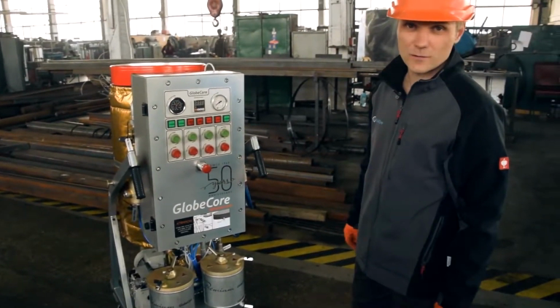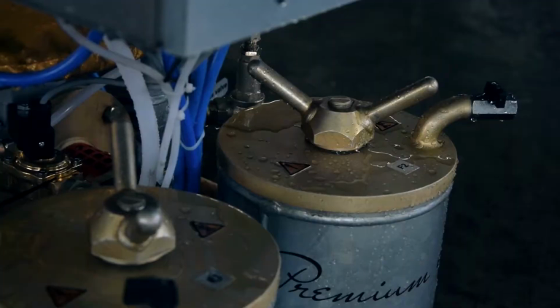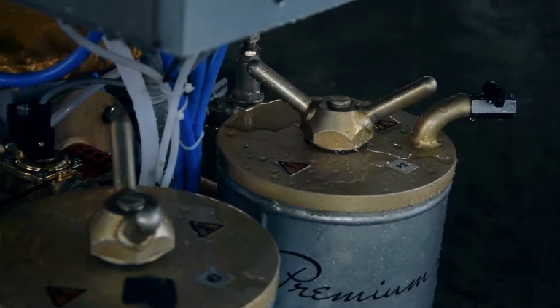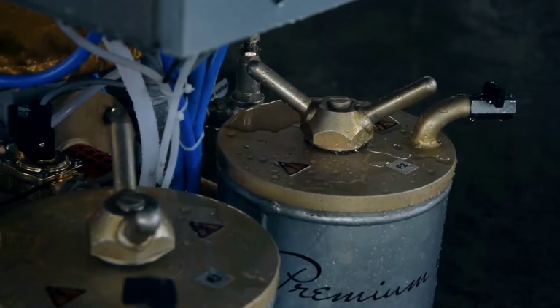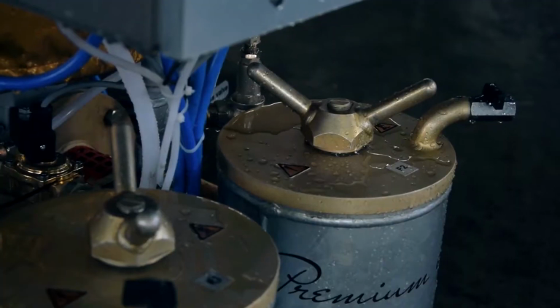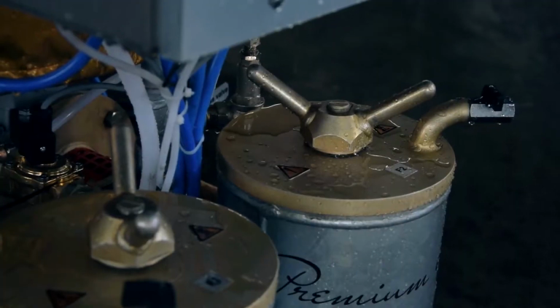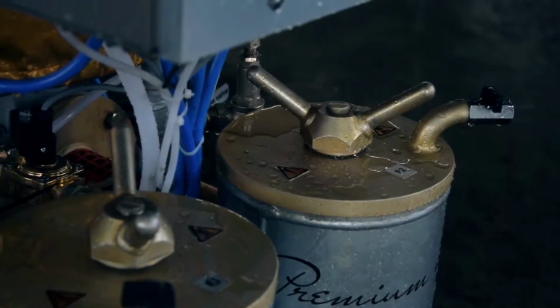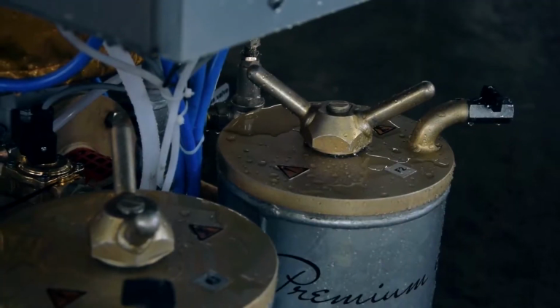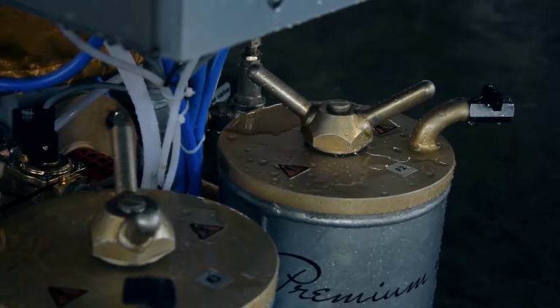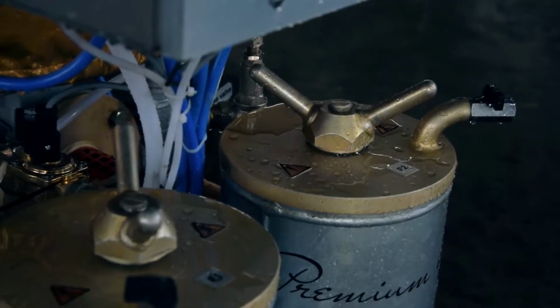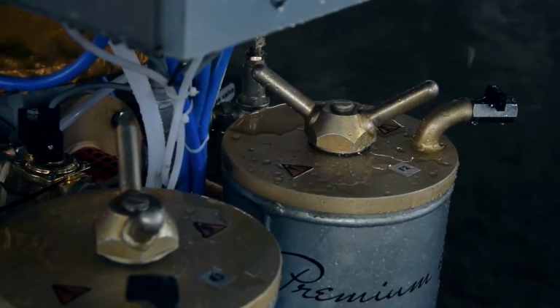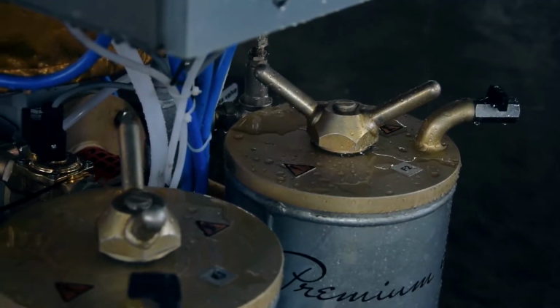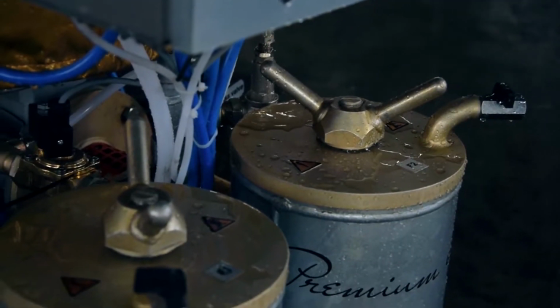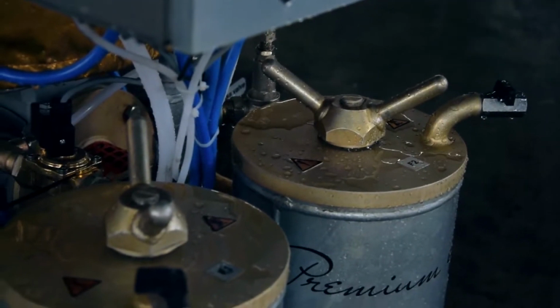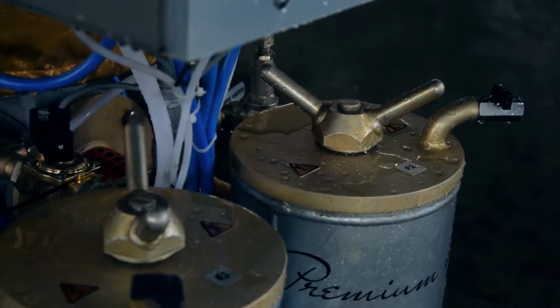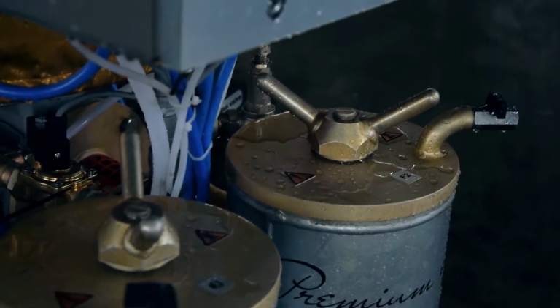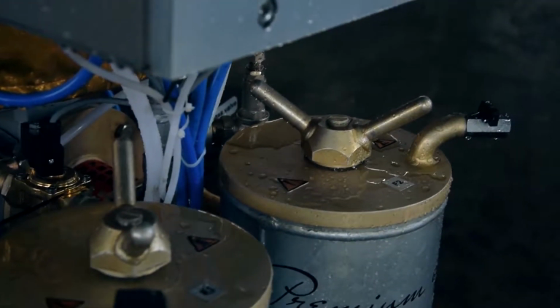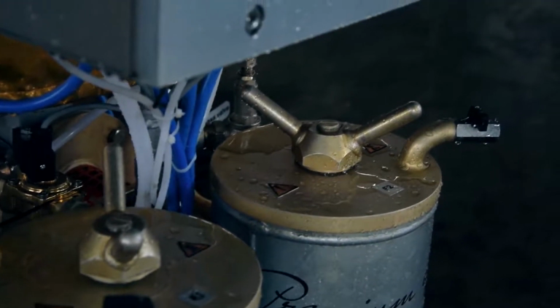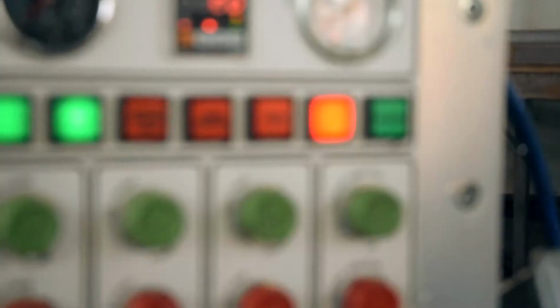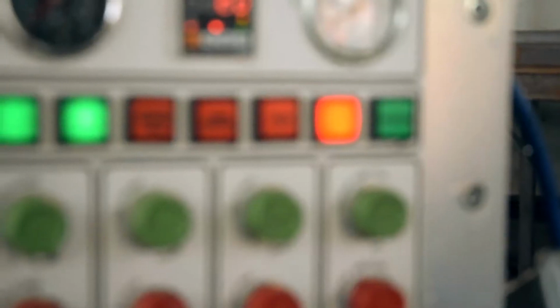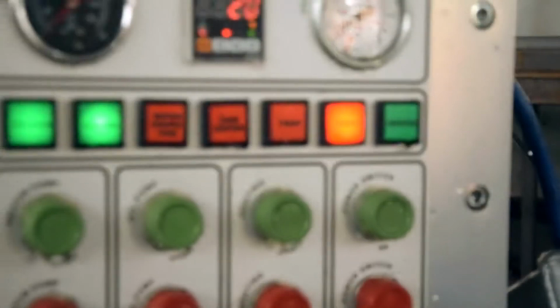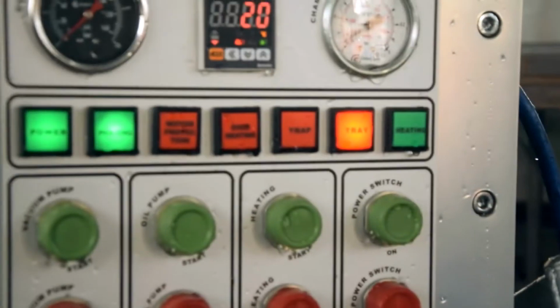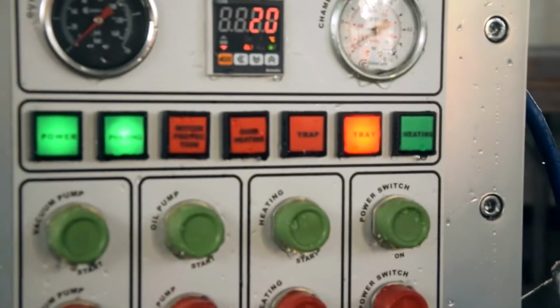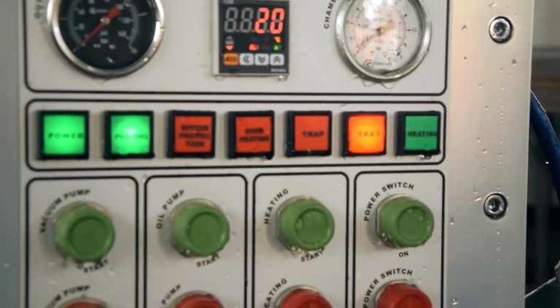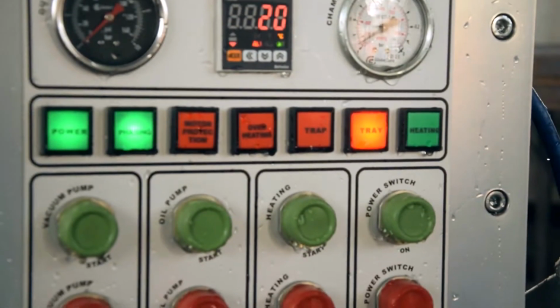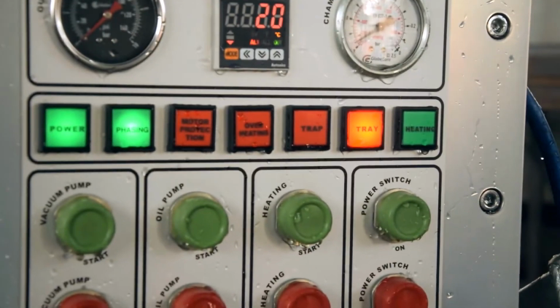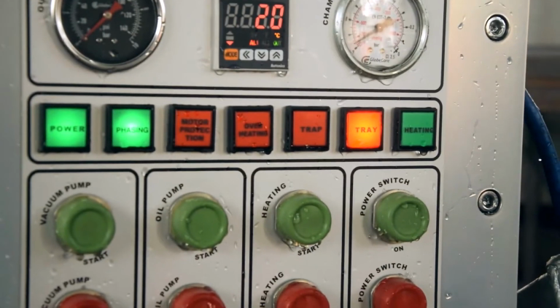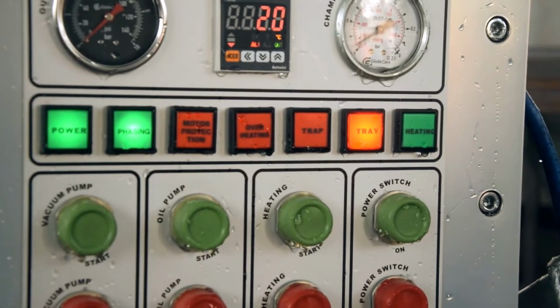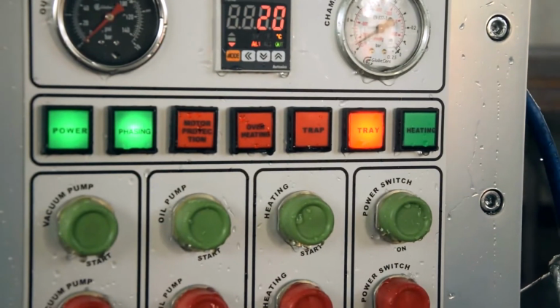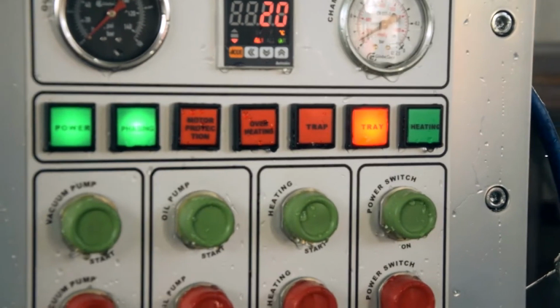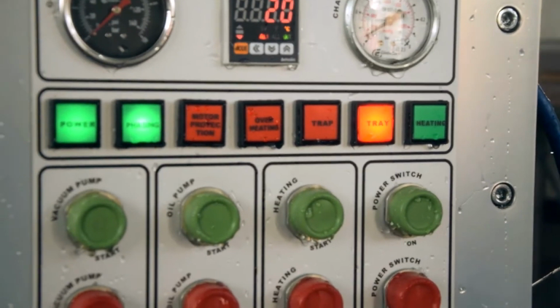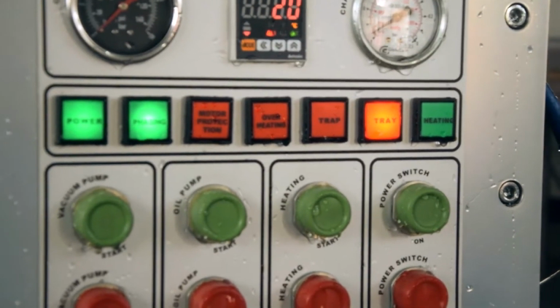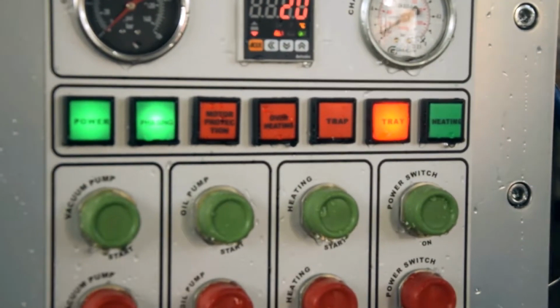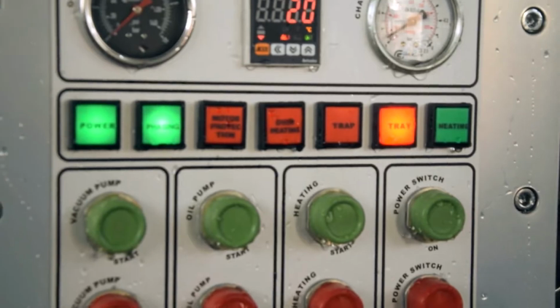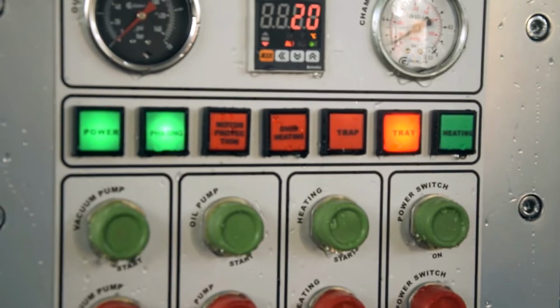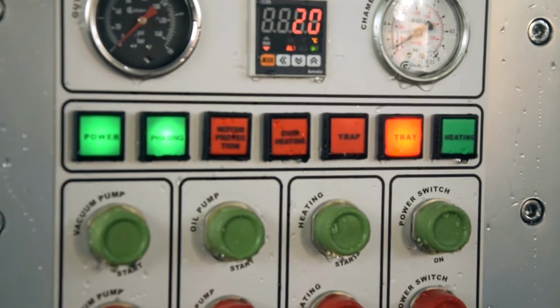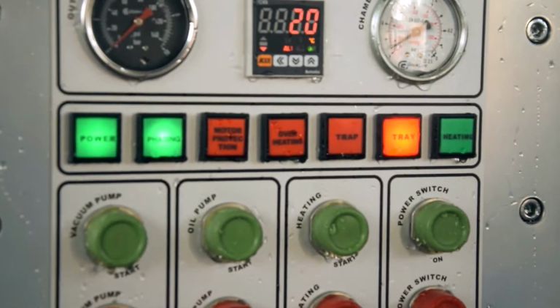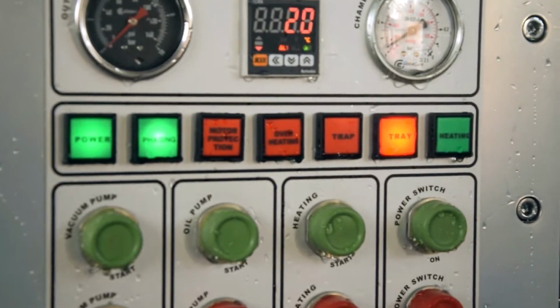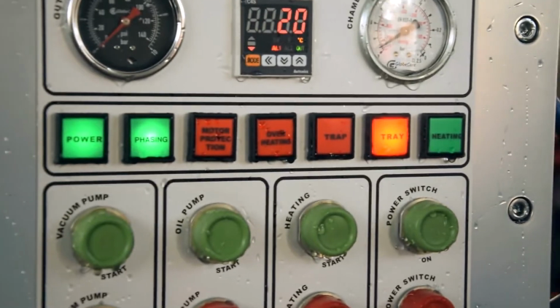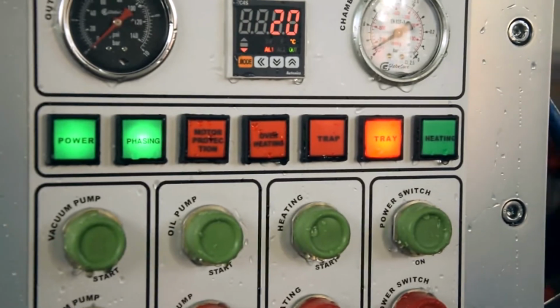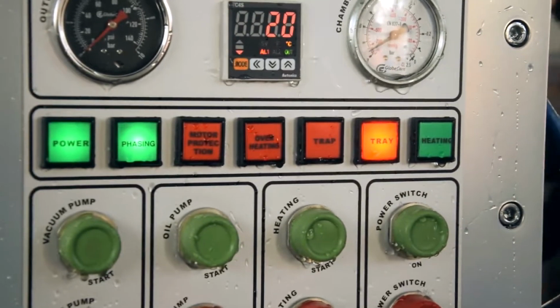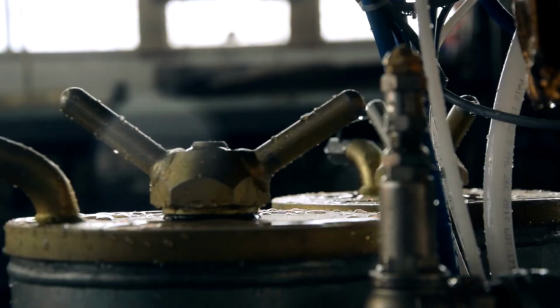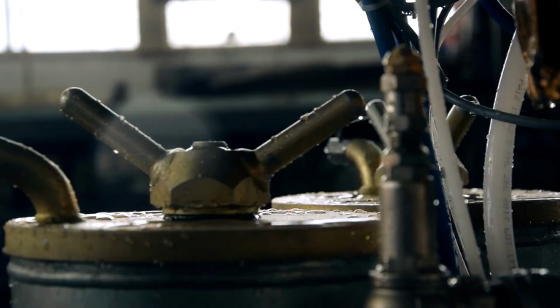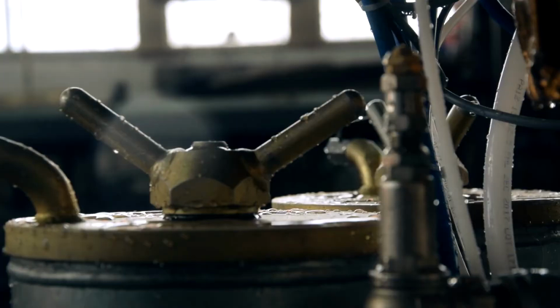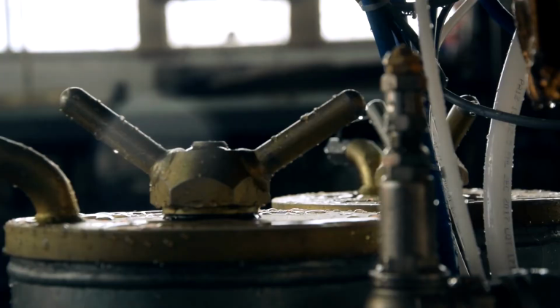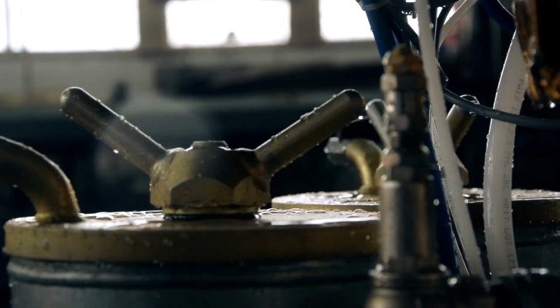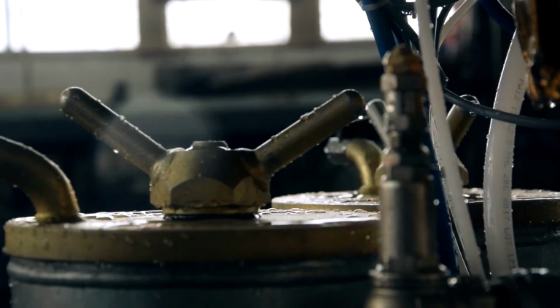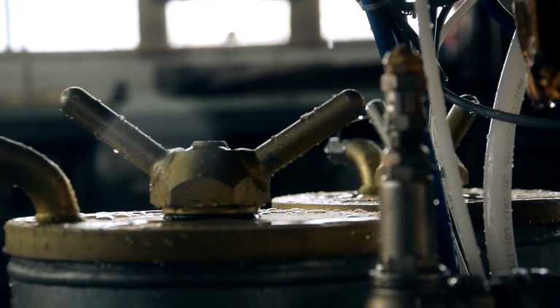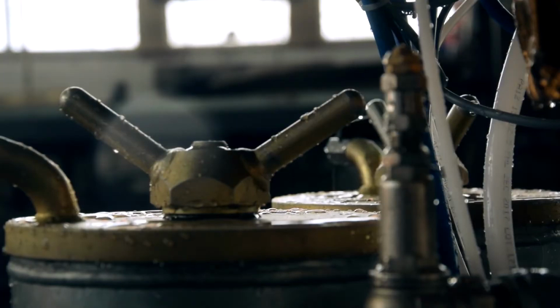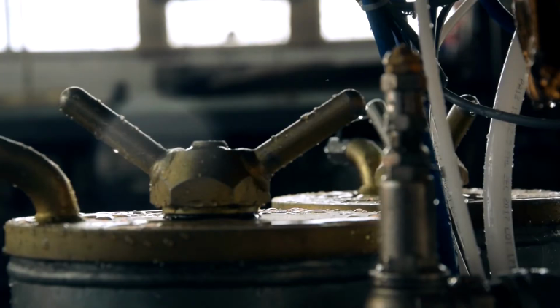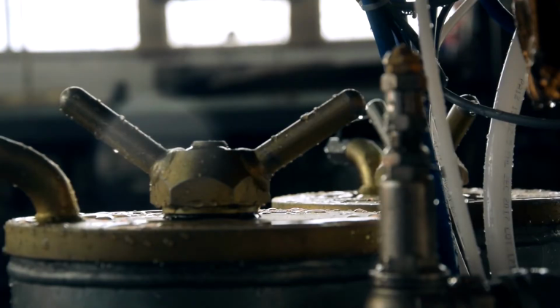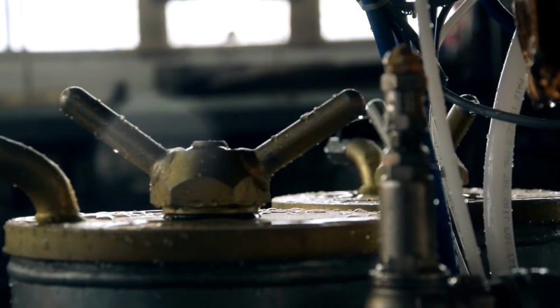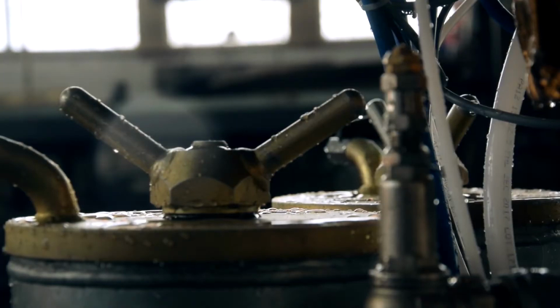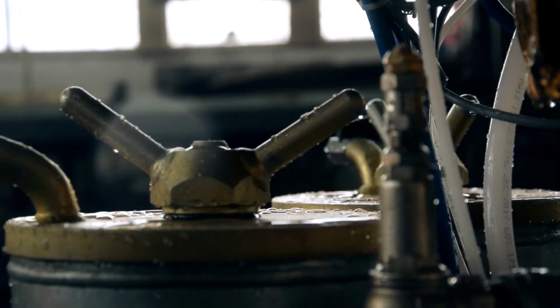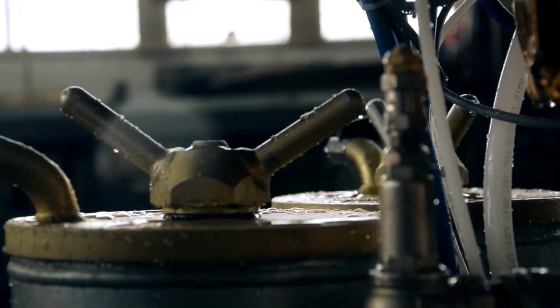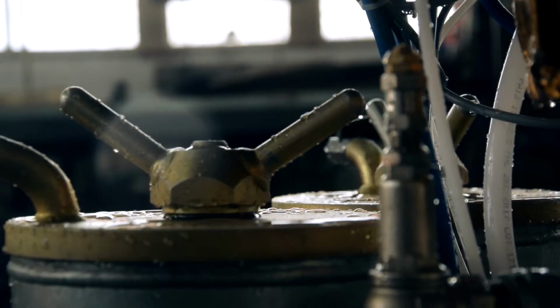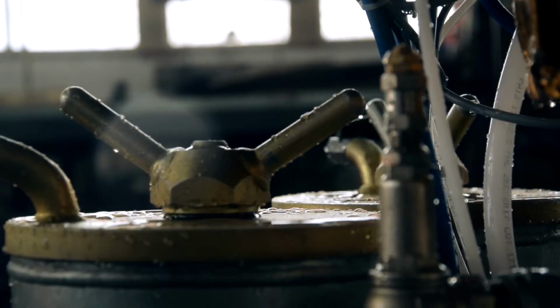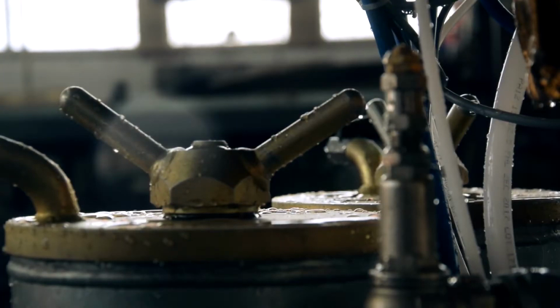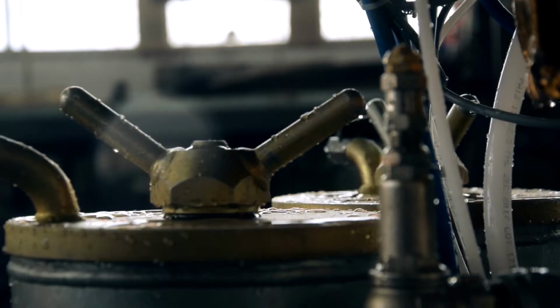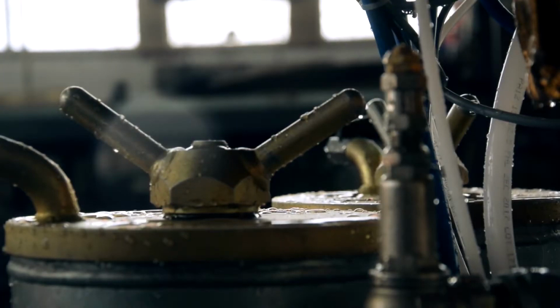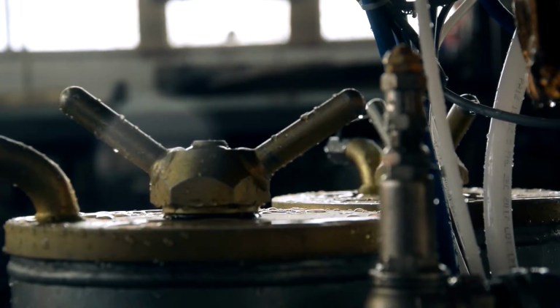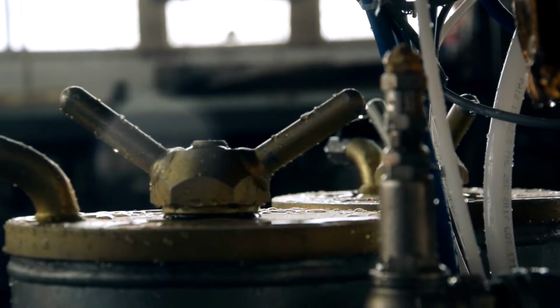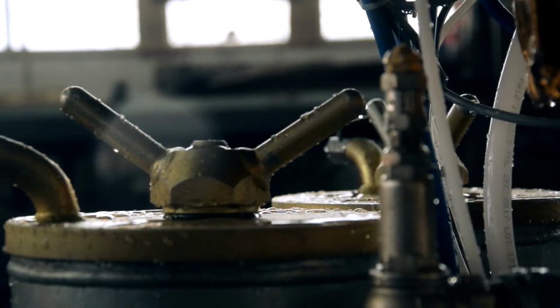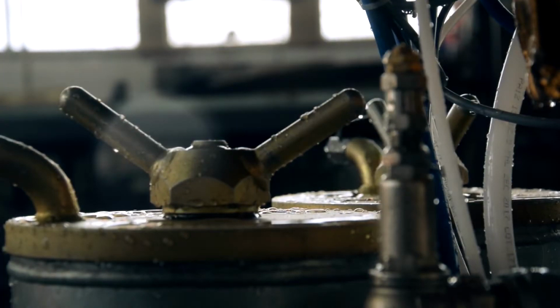To prevent corrosion in offshore conditions, the pipes and vessels of the machine are hot galvanized.